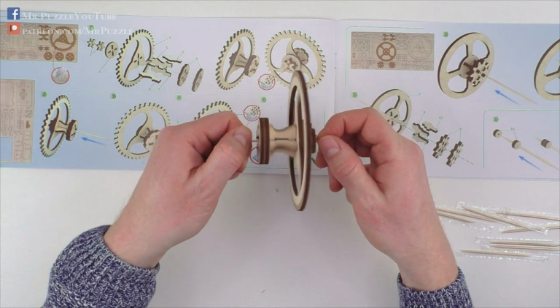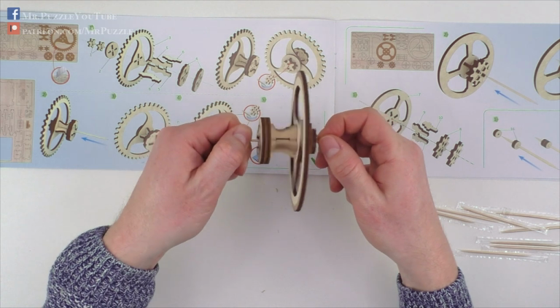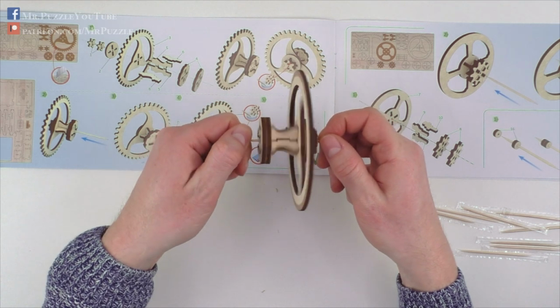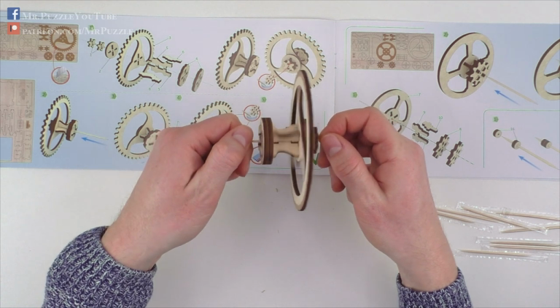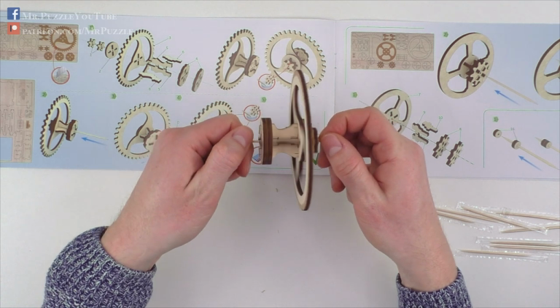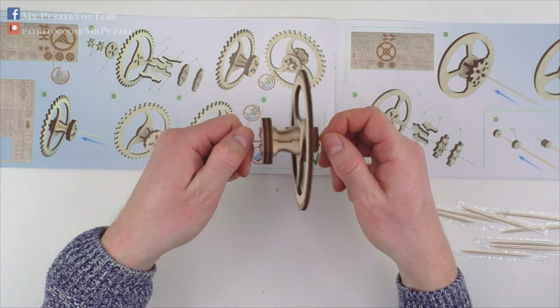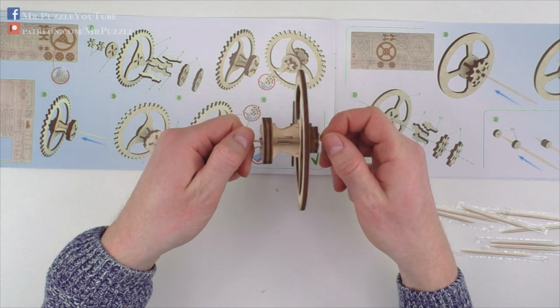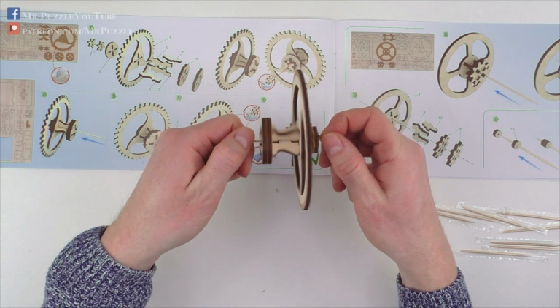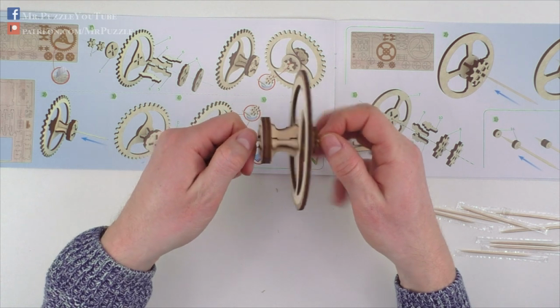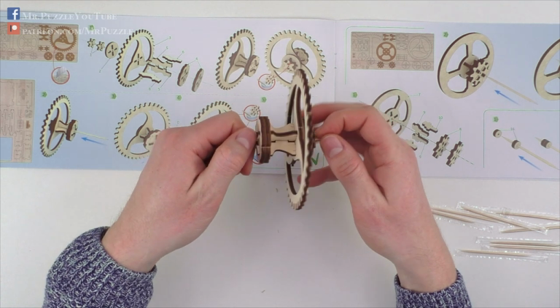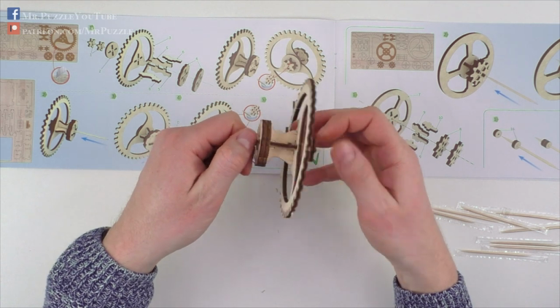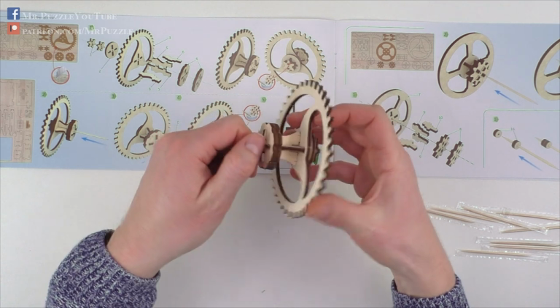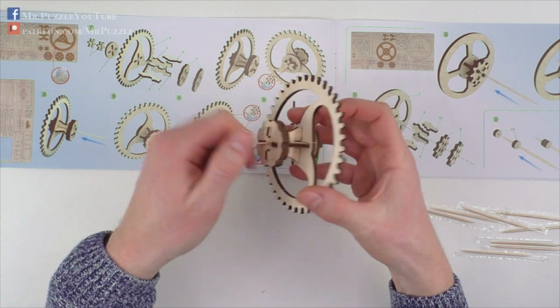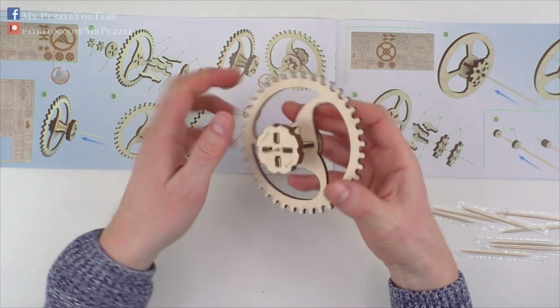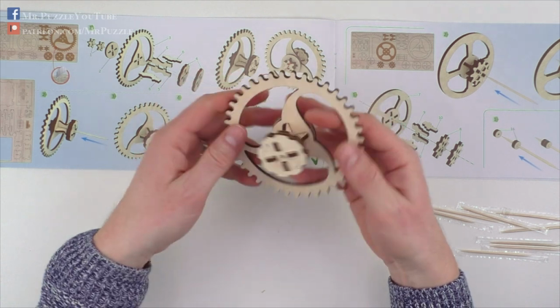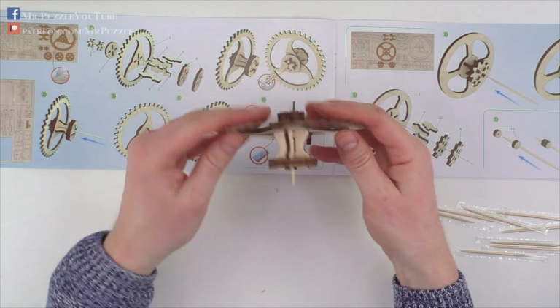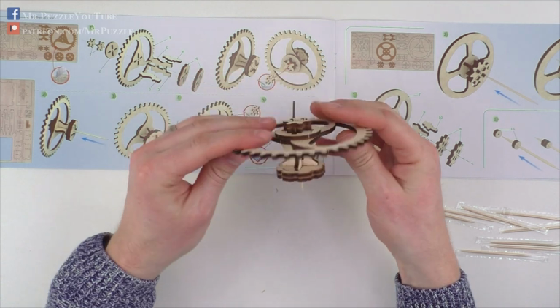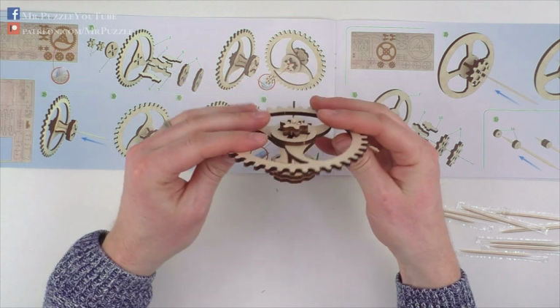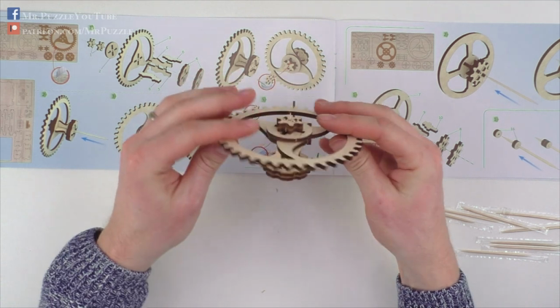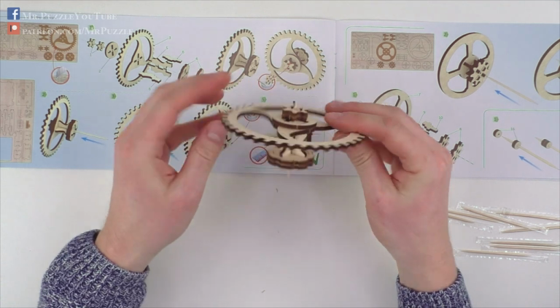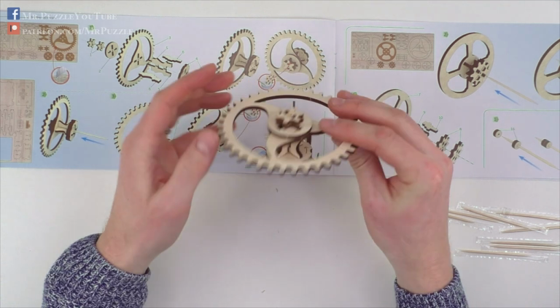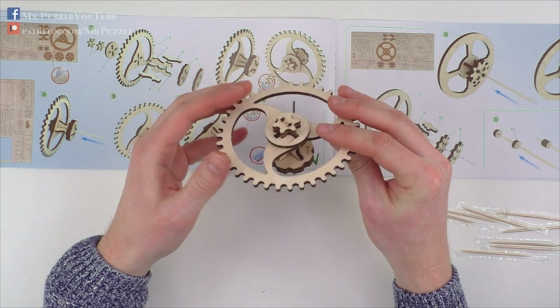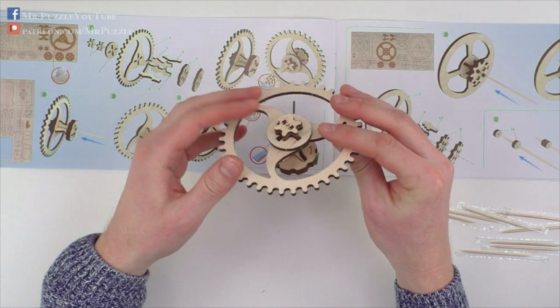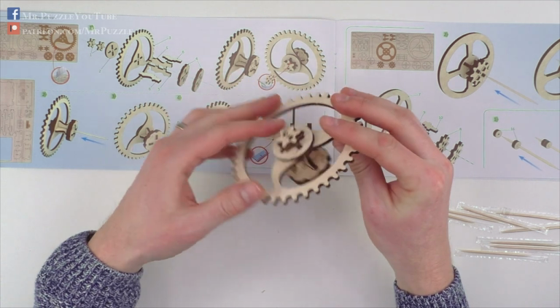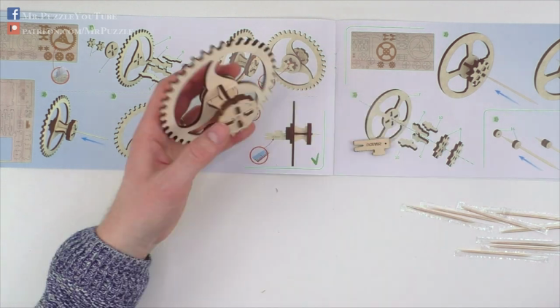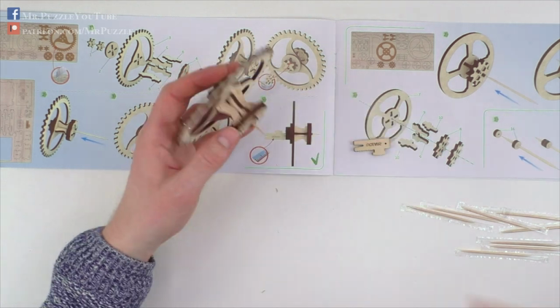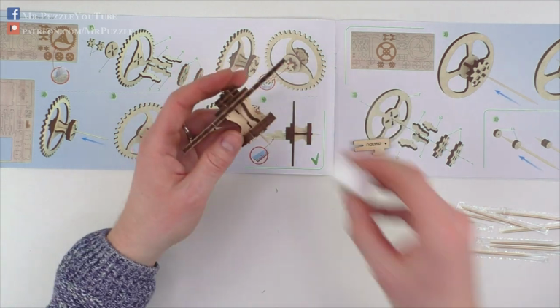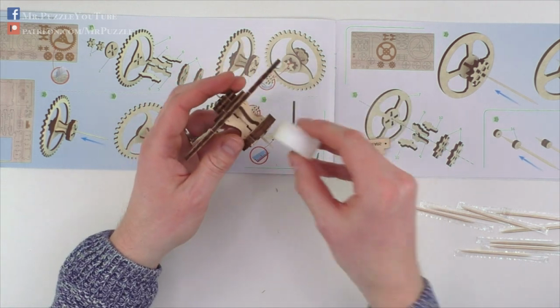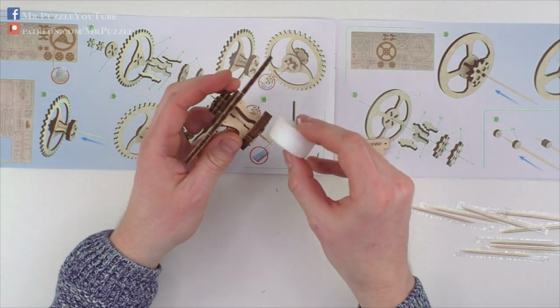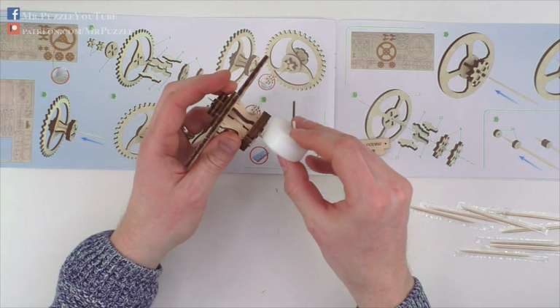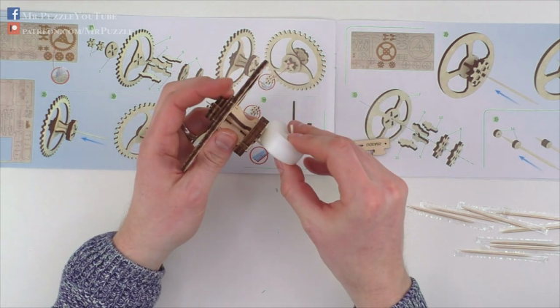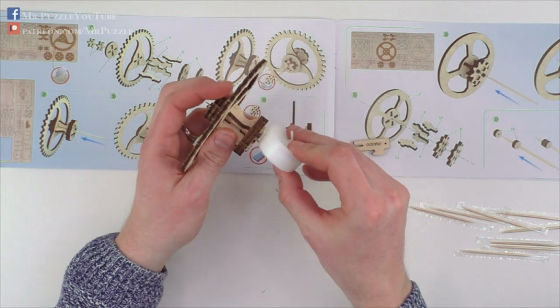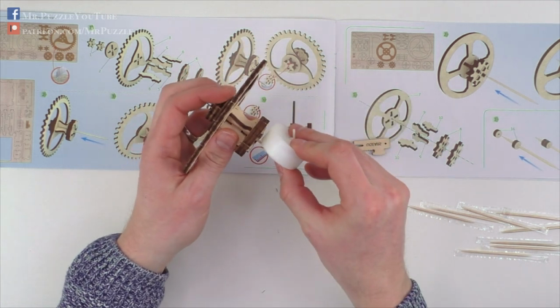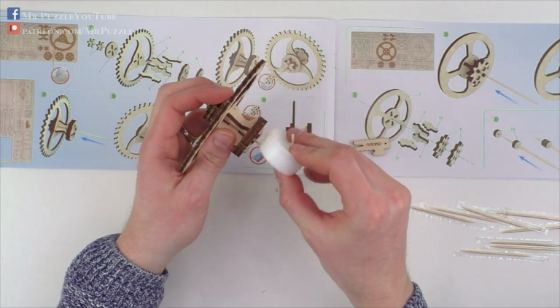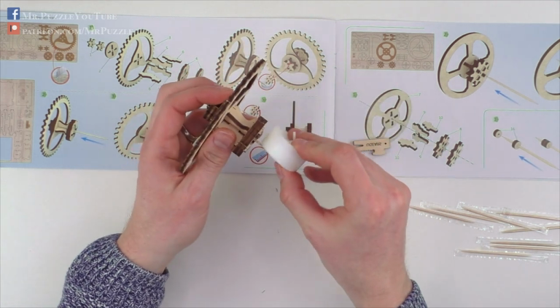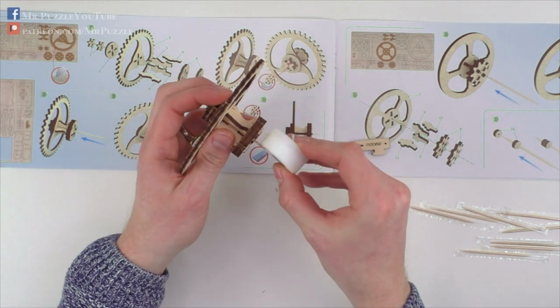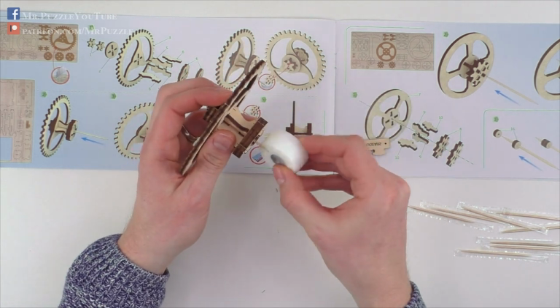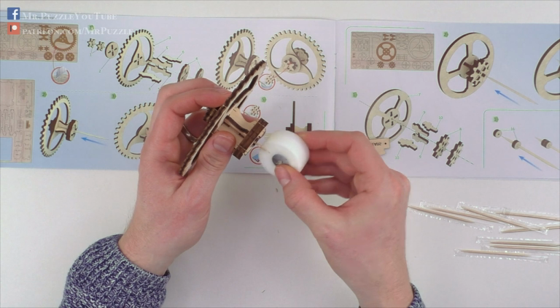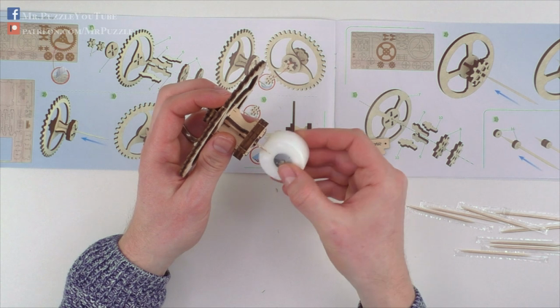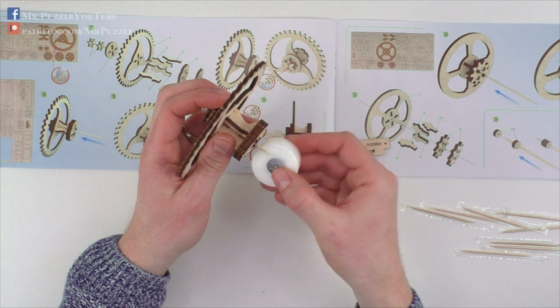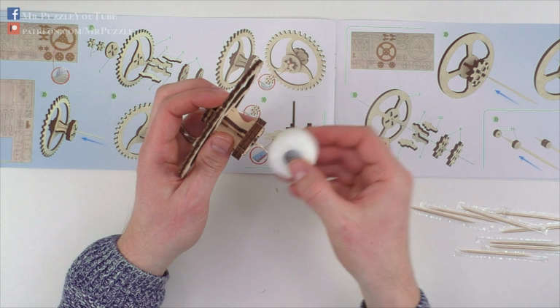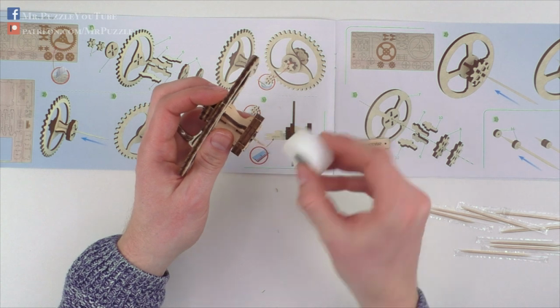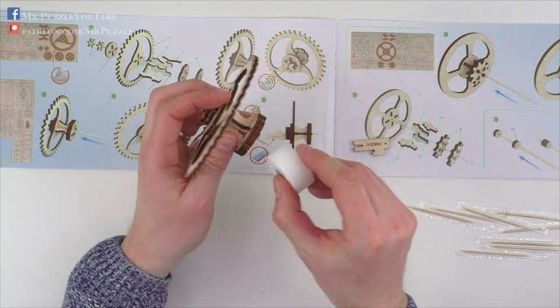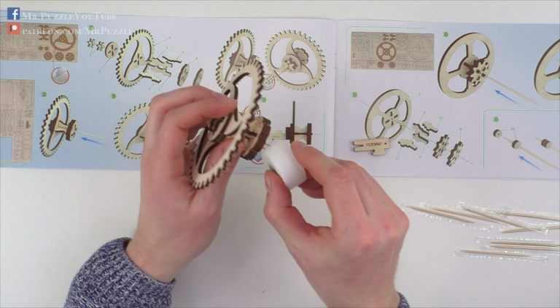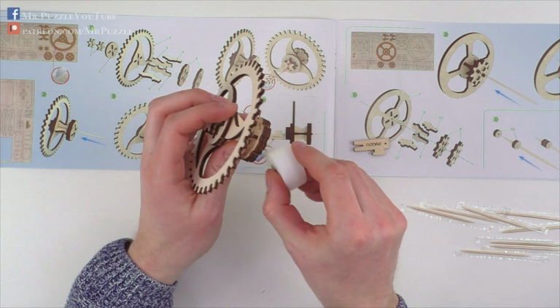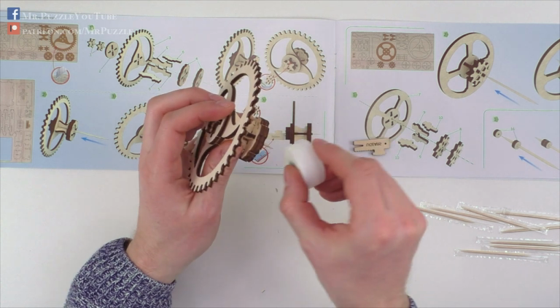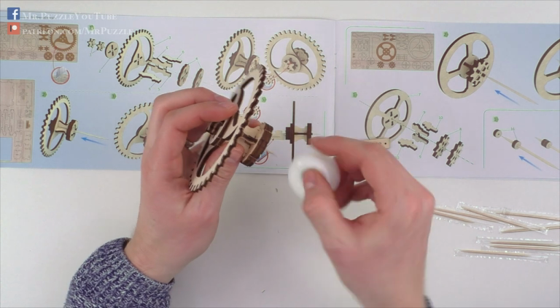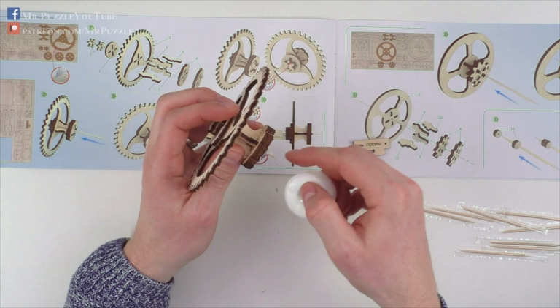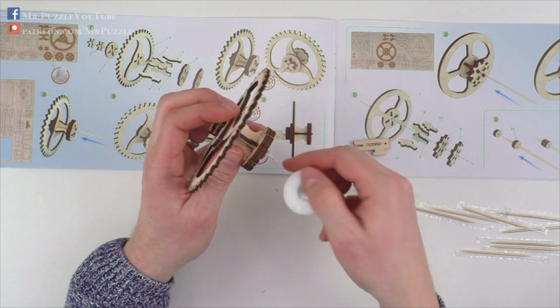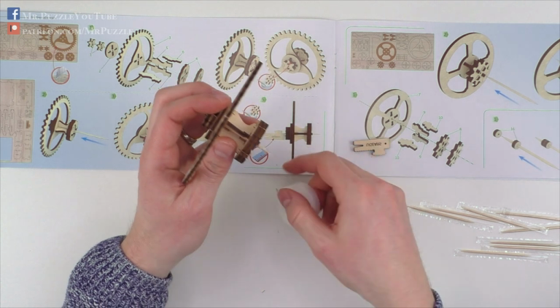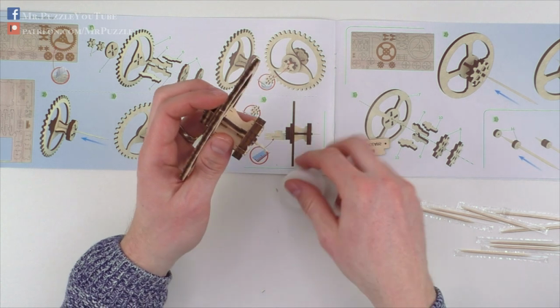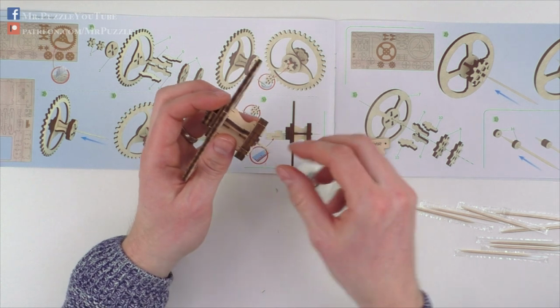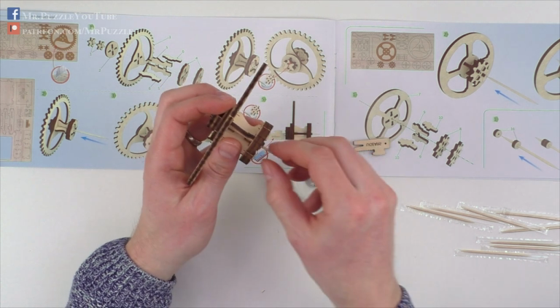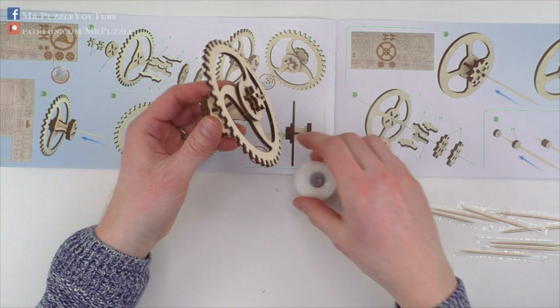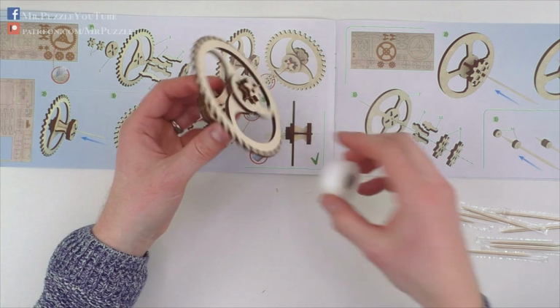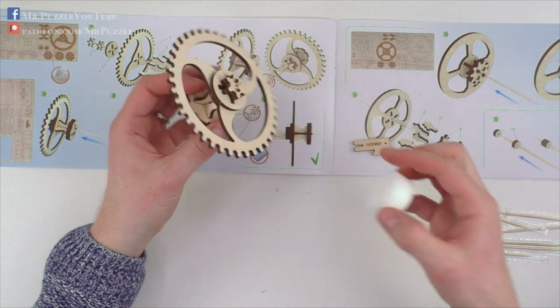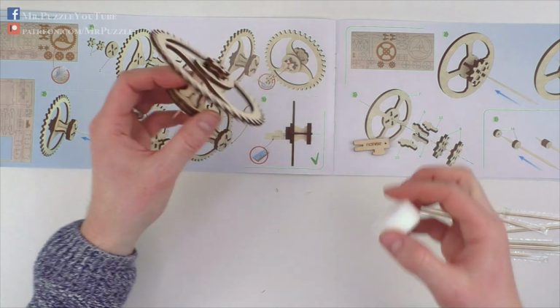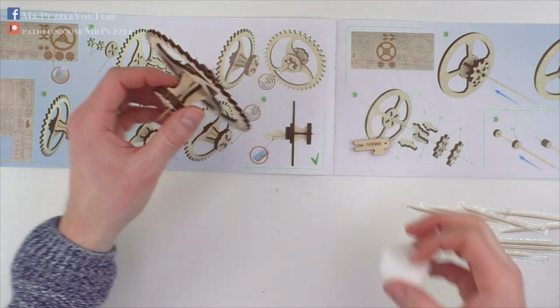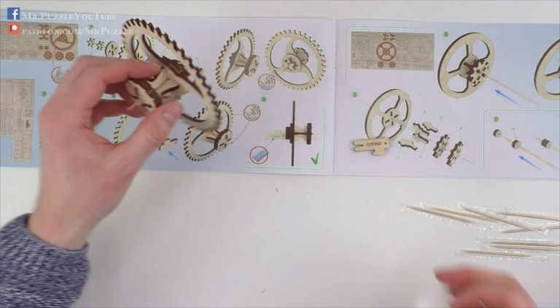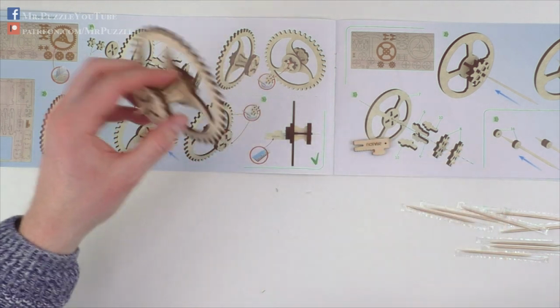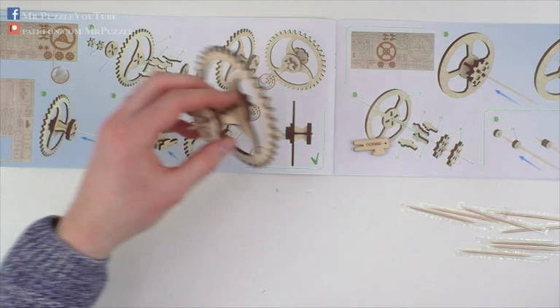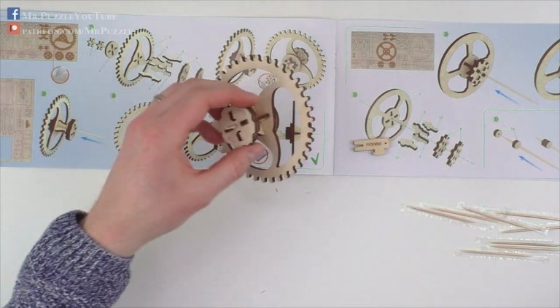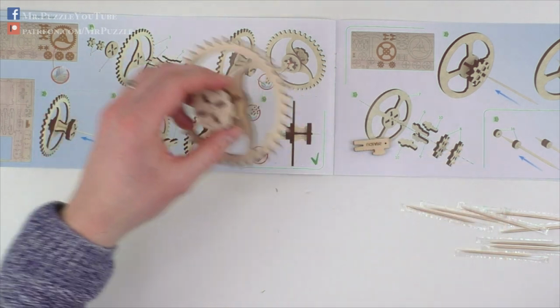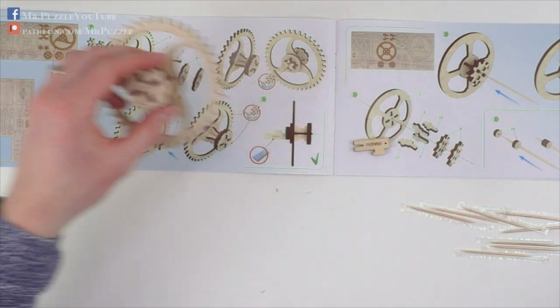Basically it spins very well — I'm surprised. So I just put some wax on here as written in the manual, and now let's continue with the next part.